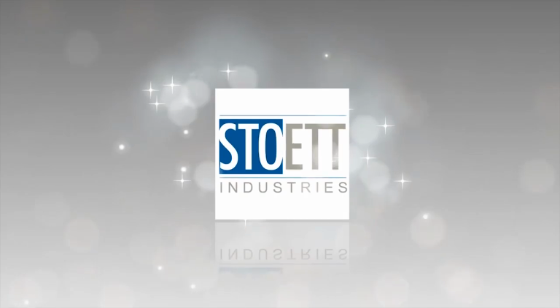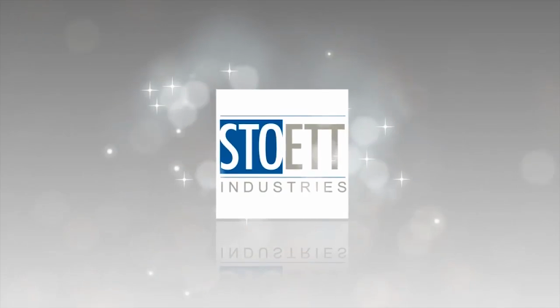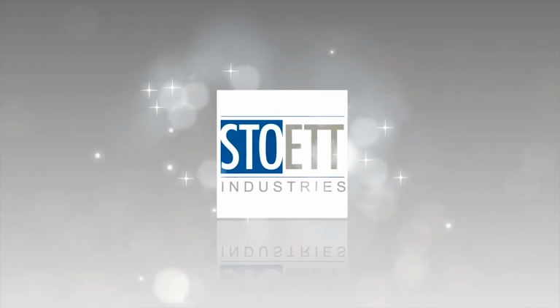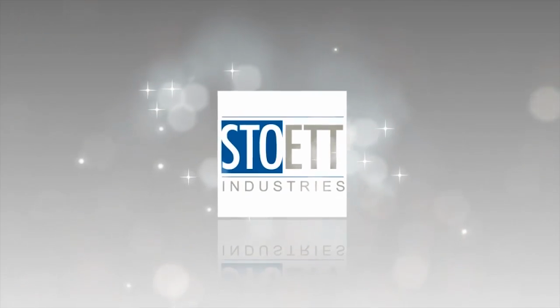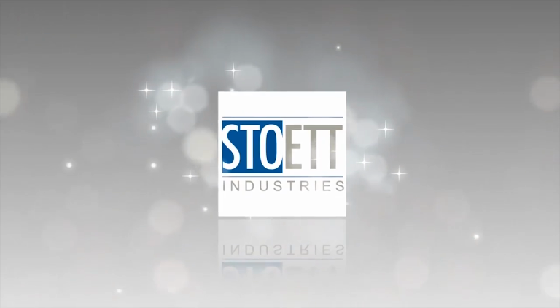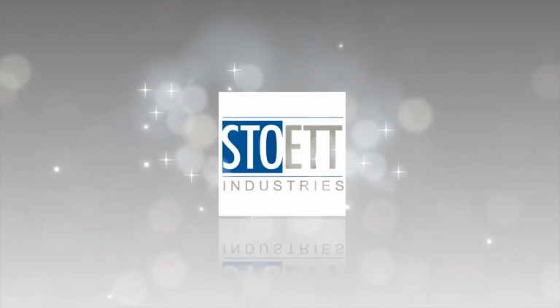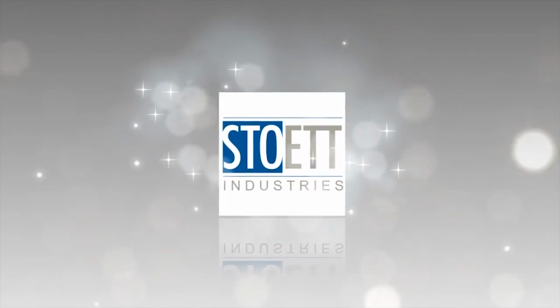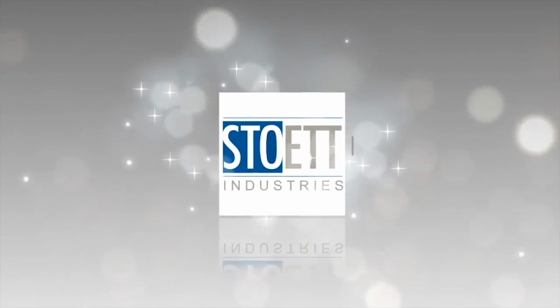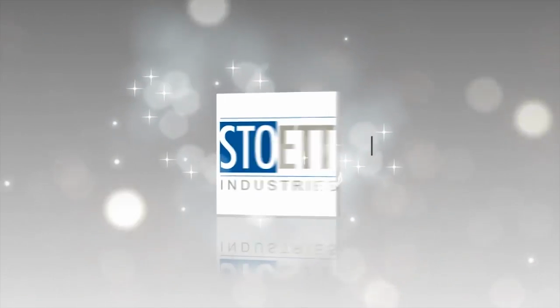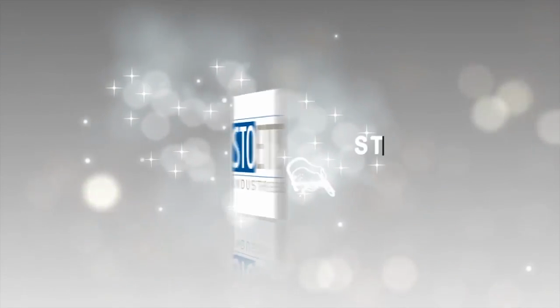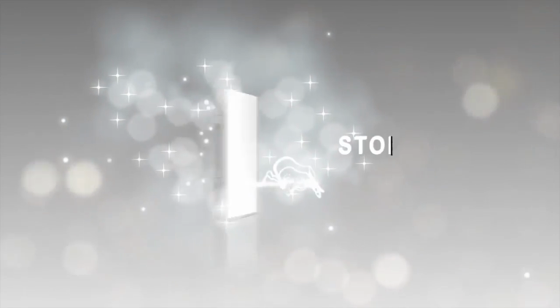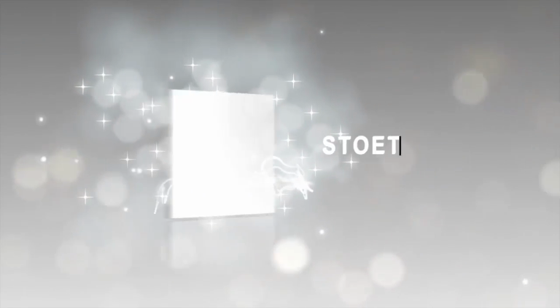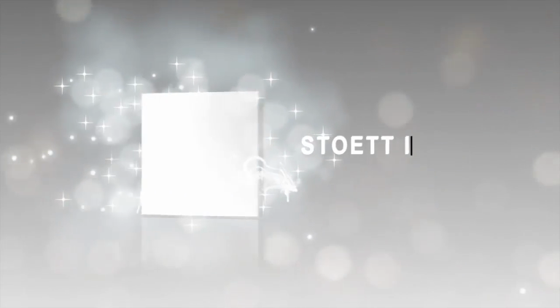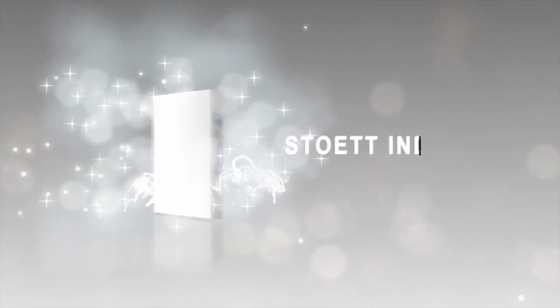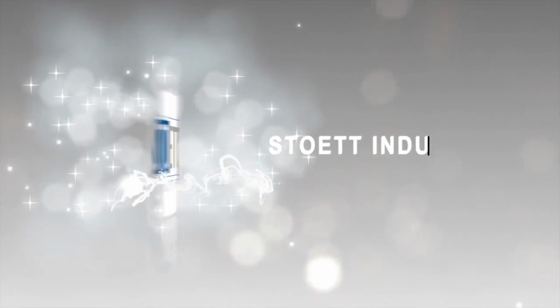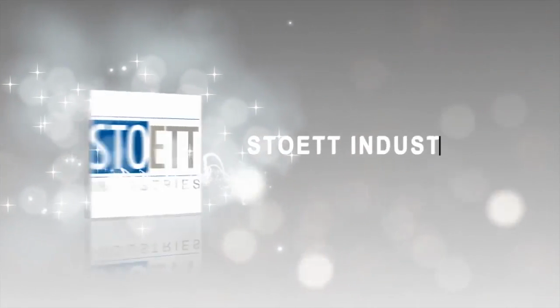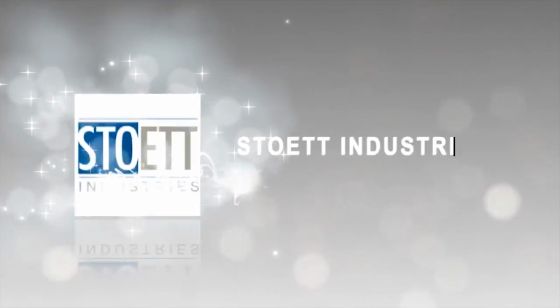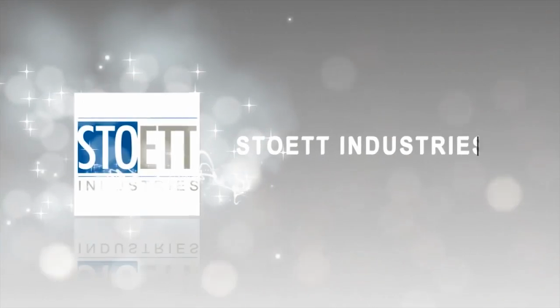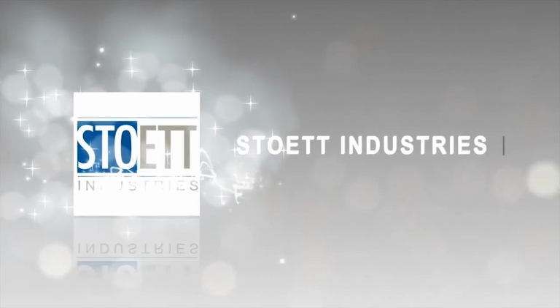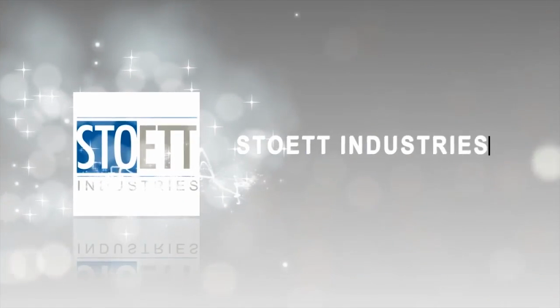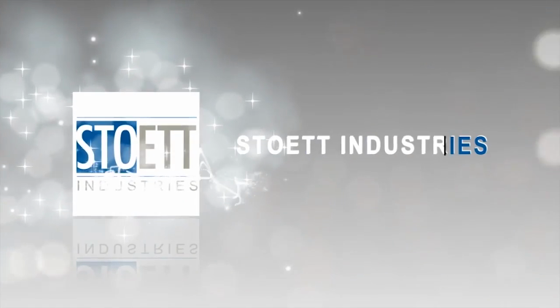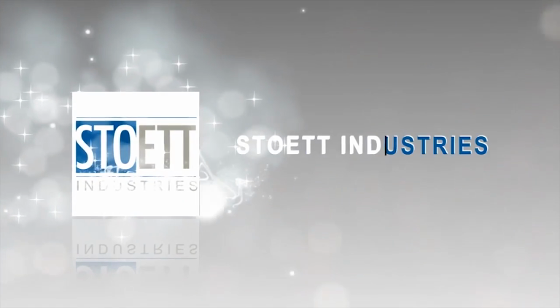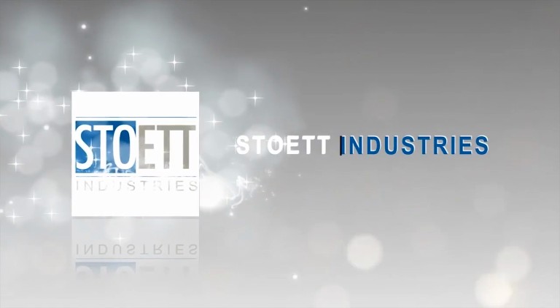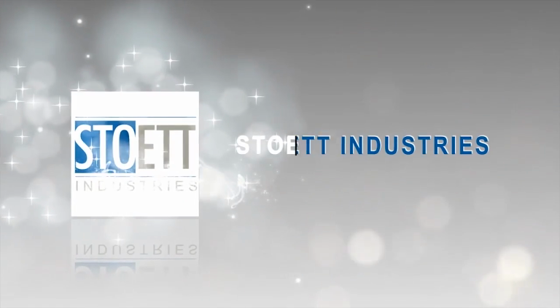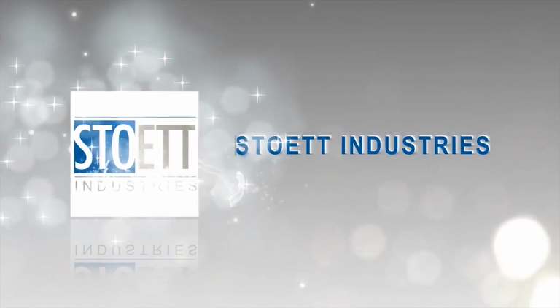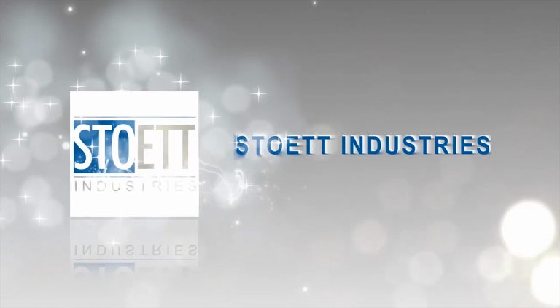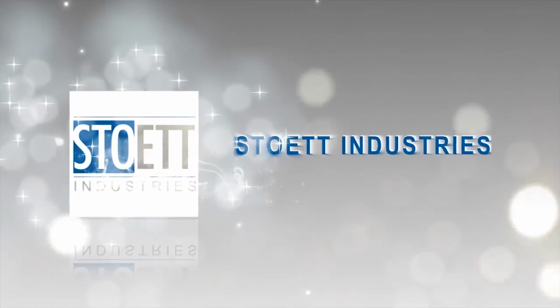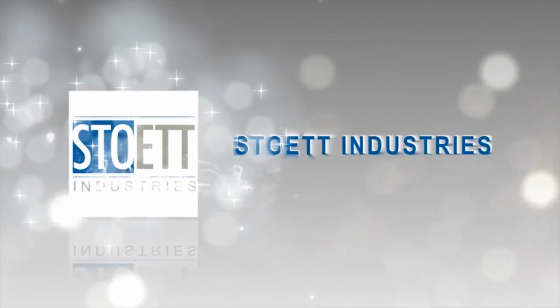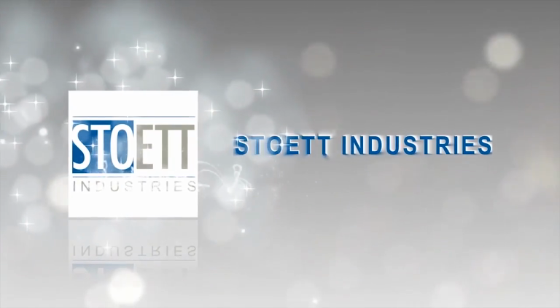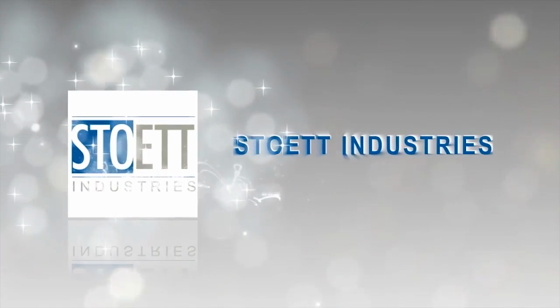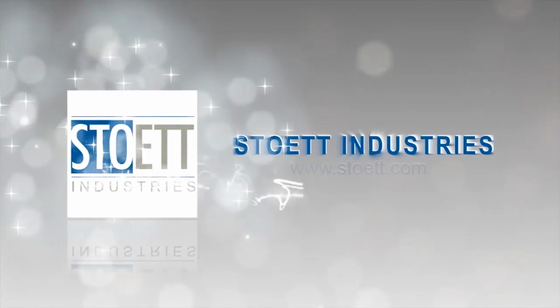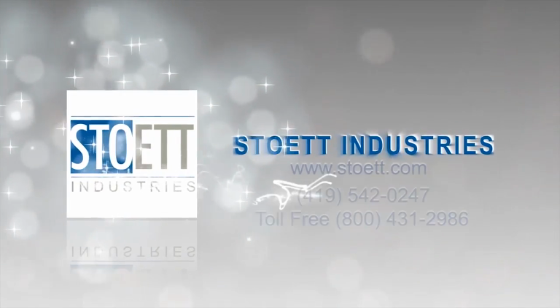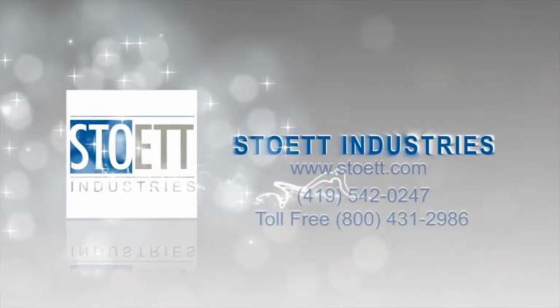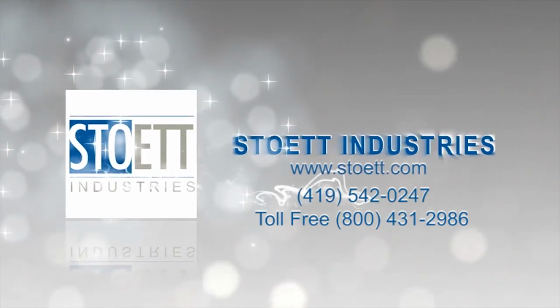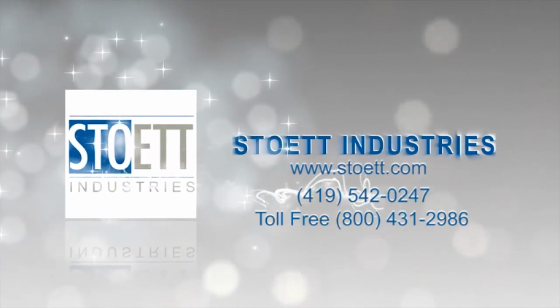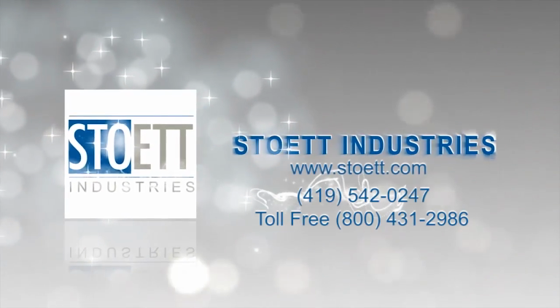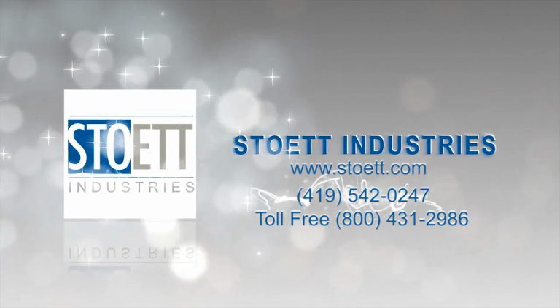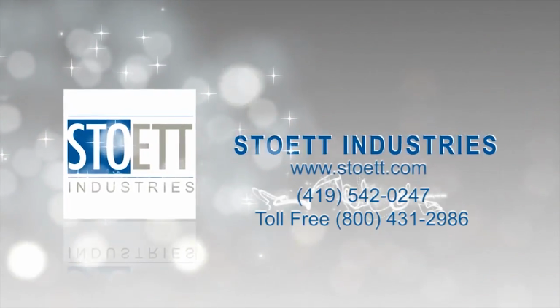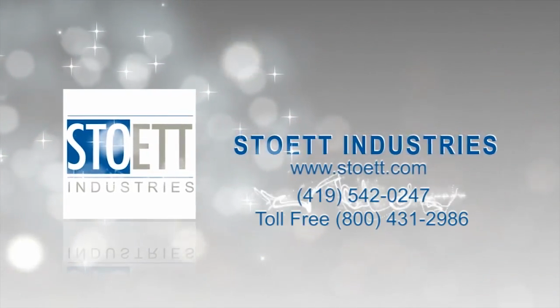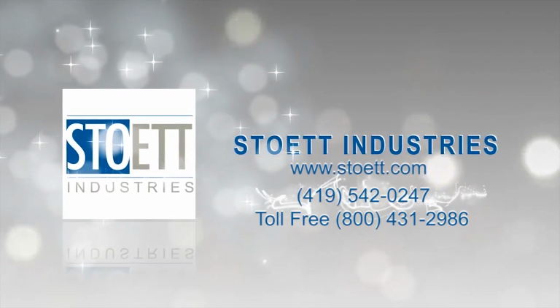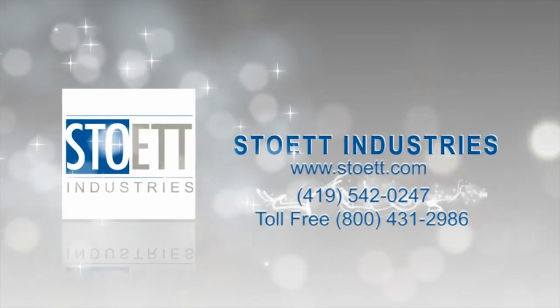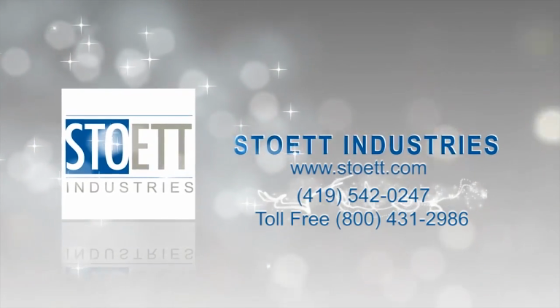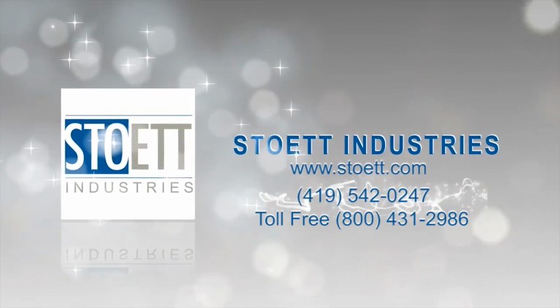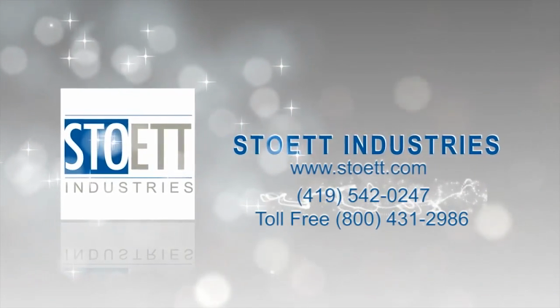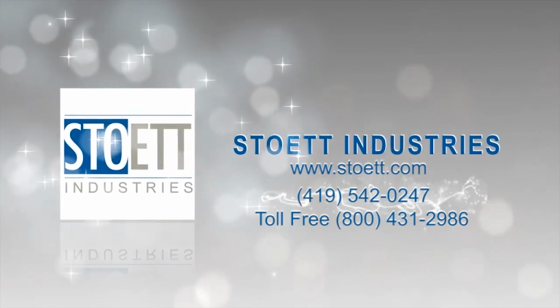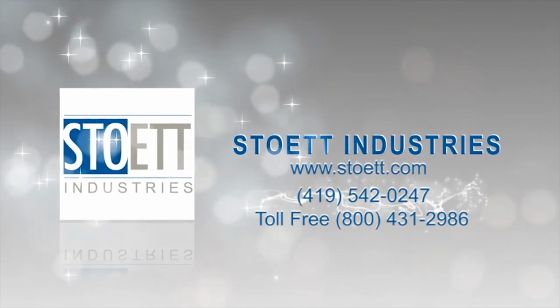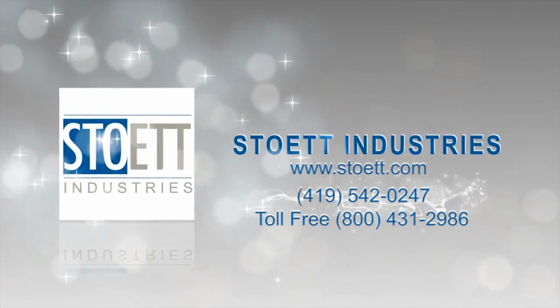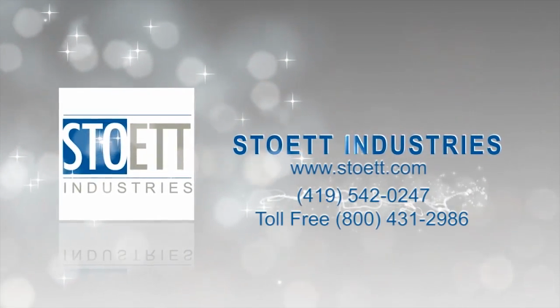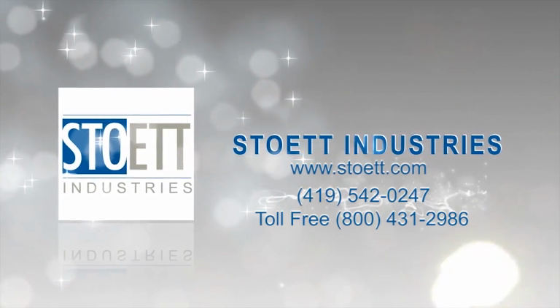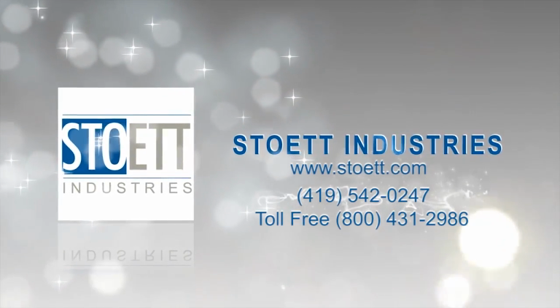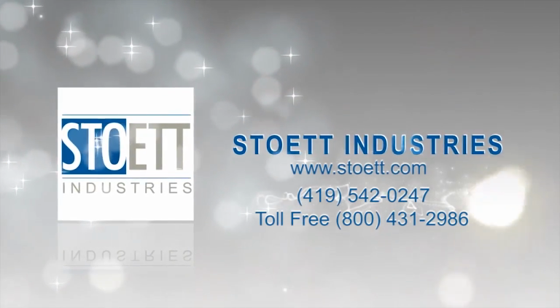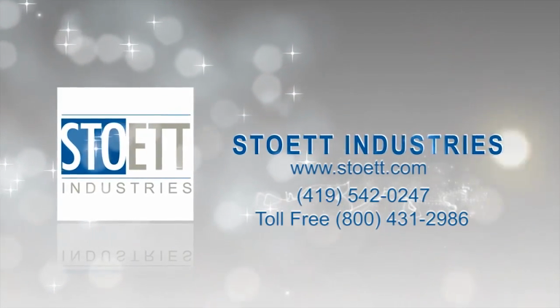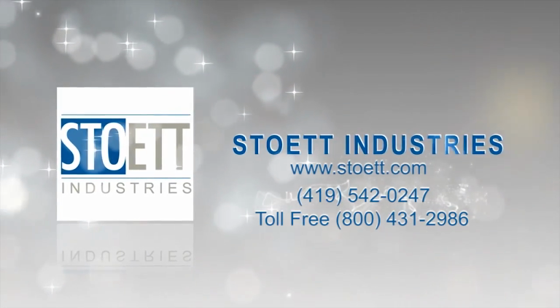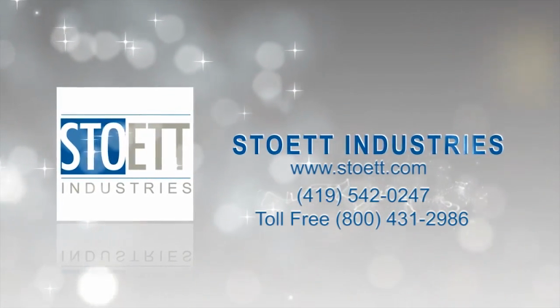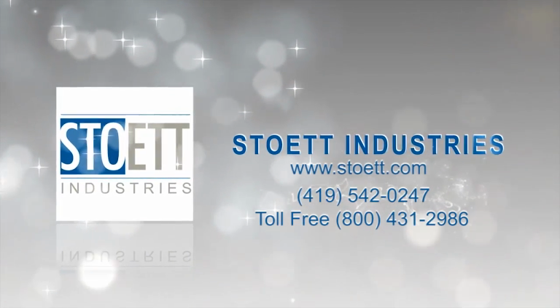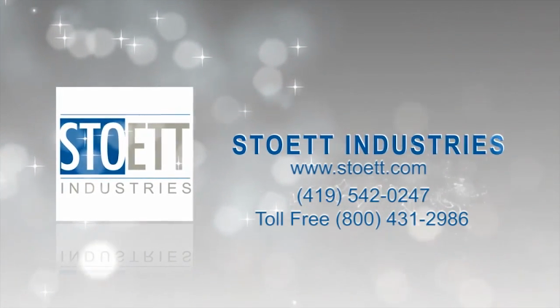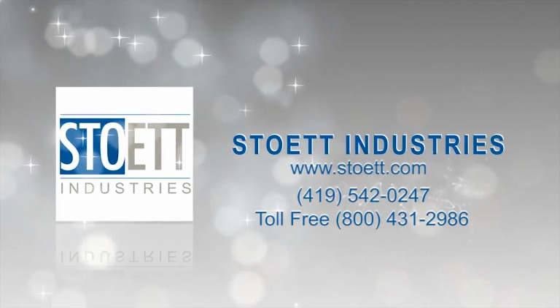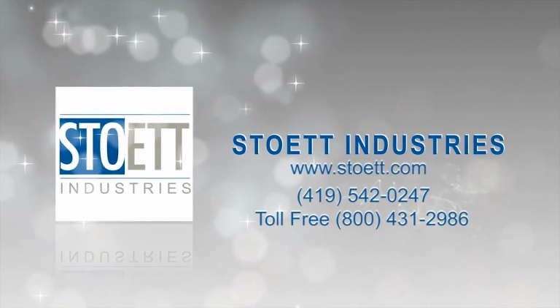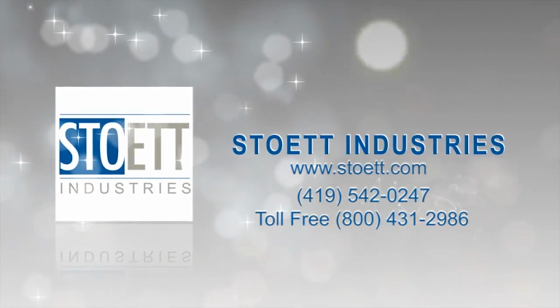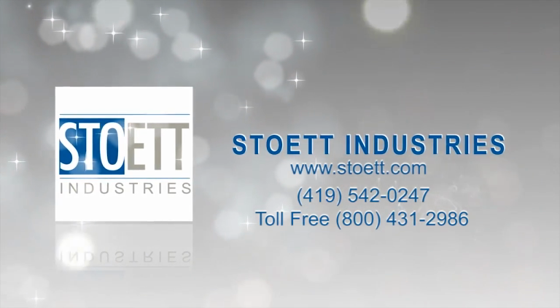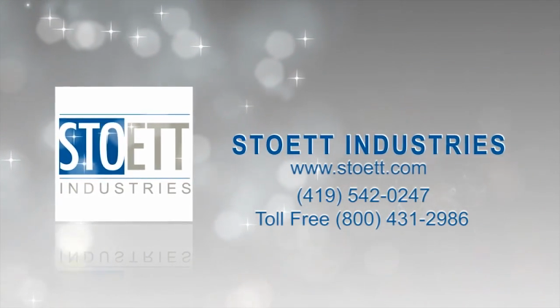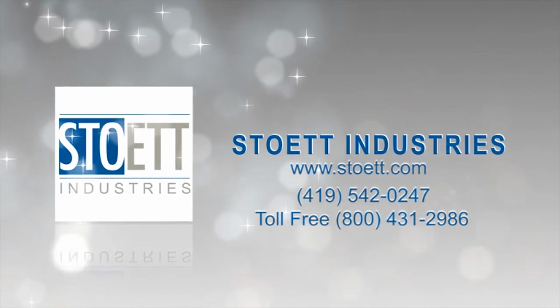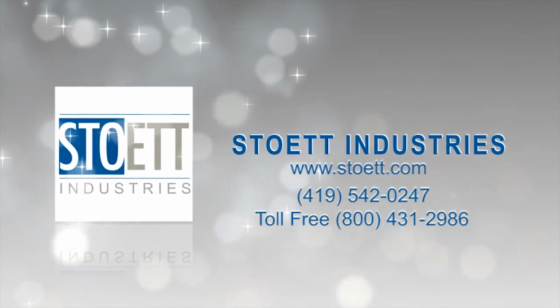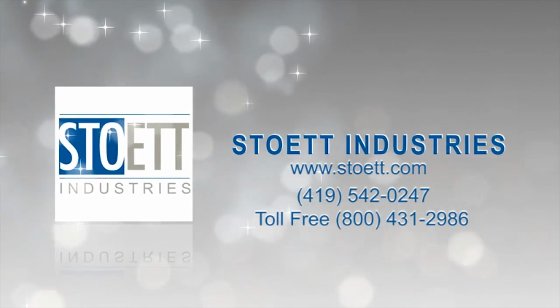Contact Stowit Industries today. Enjoy the original, elite, custom-fit, retractable sports screen.